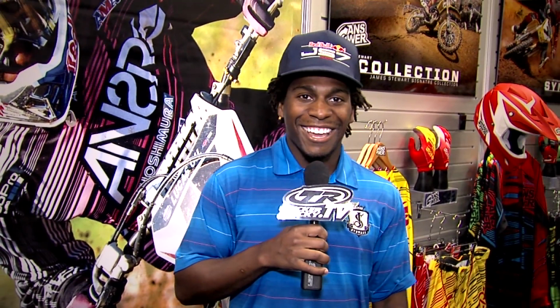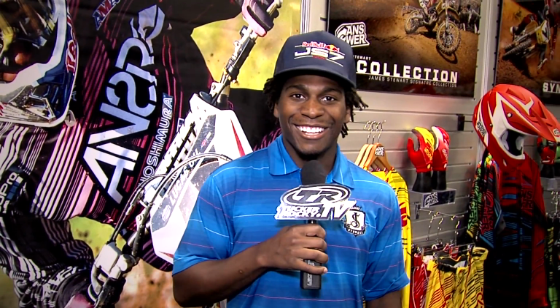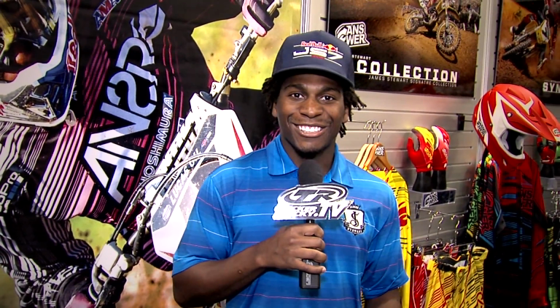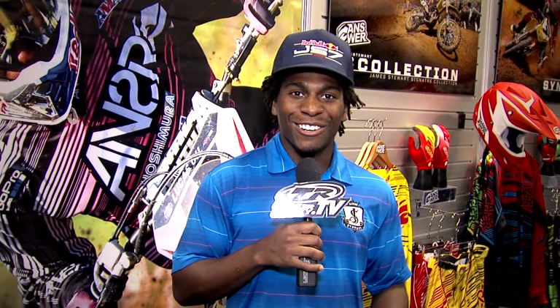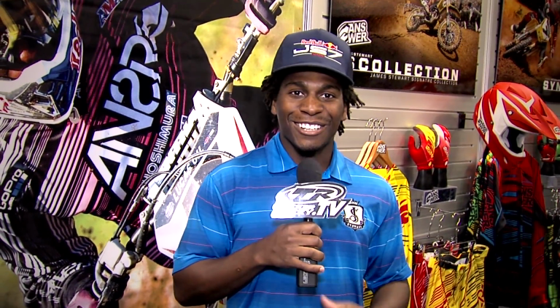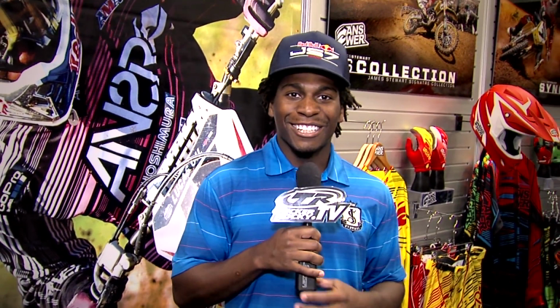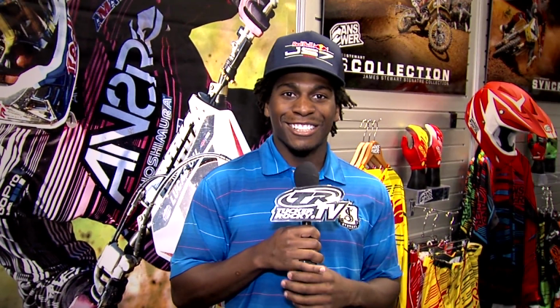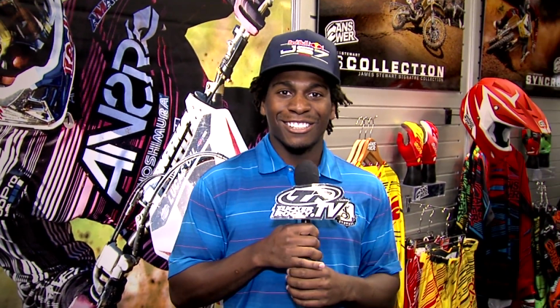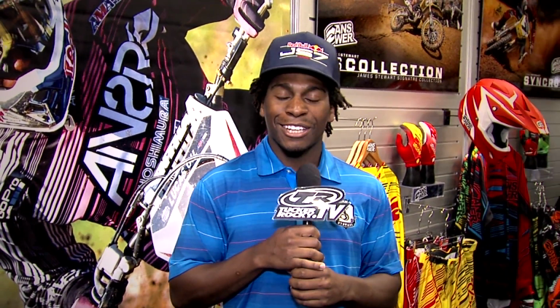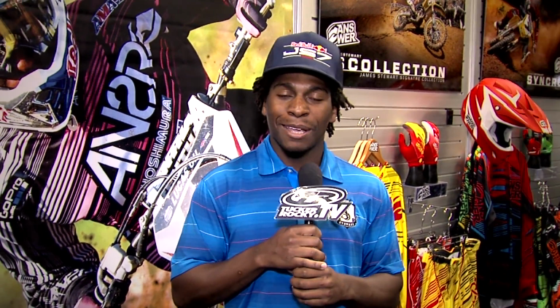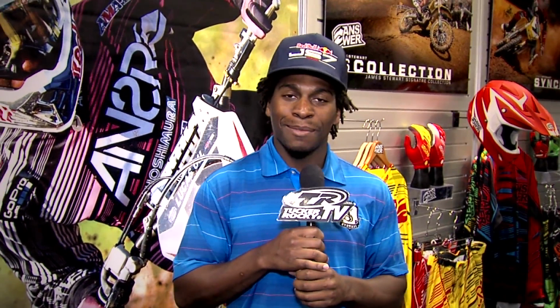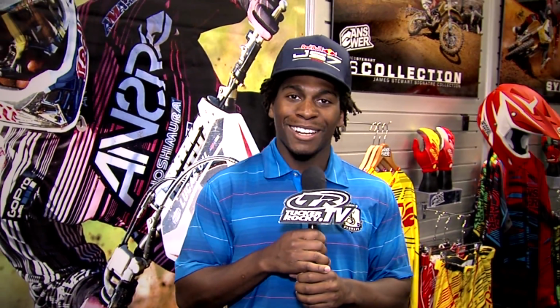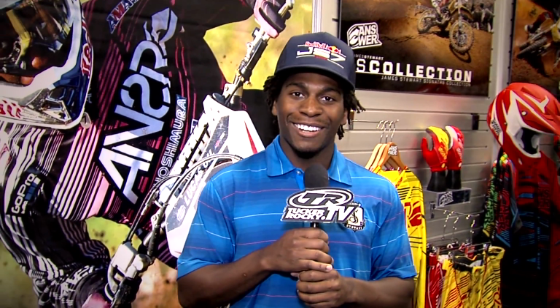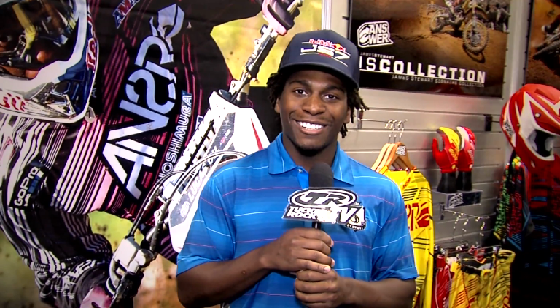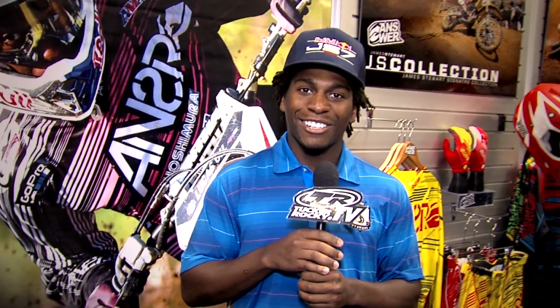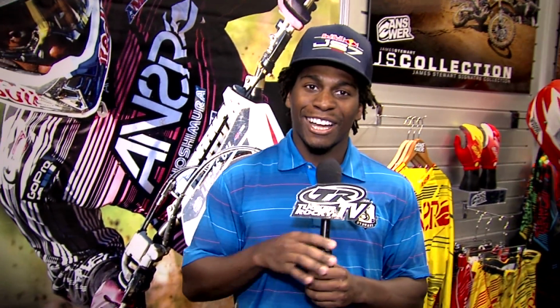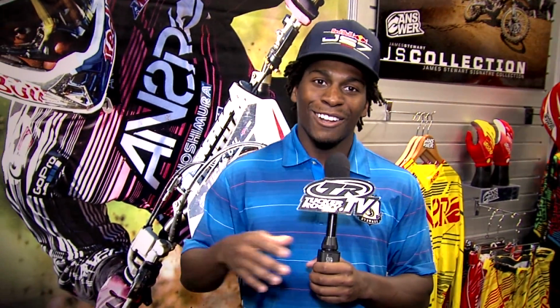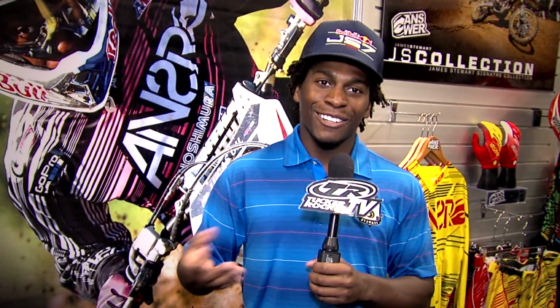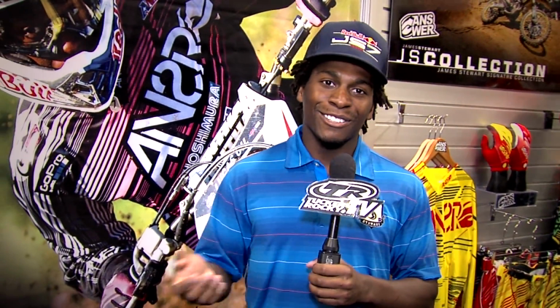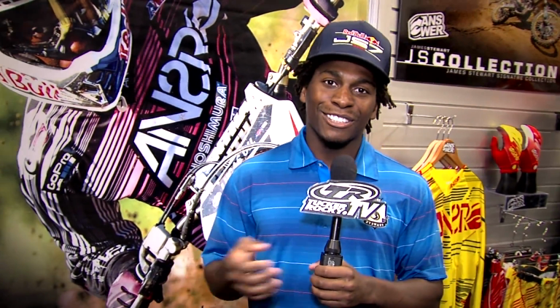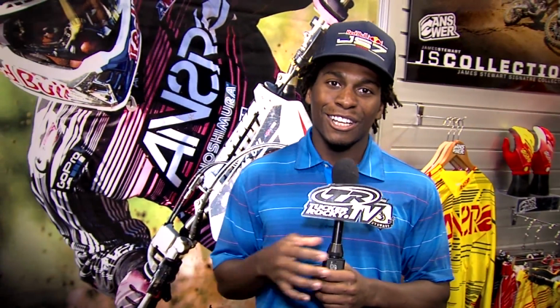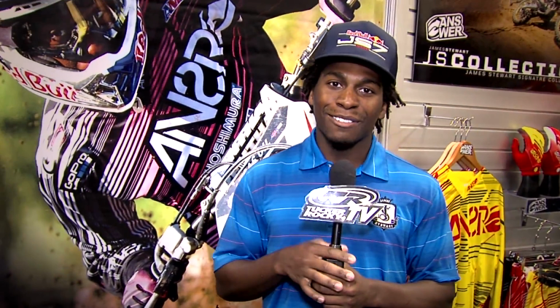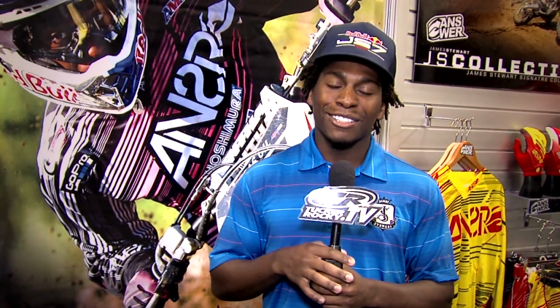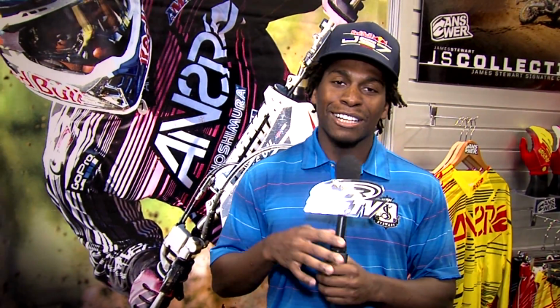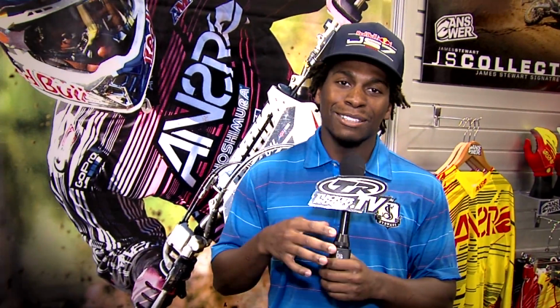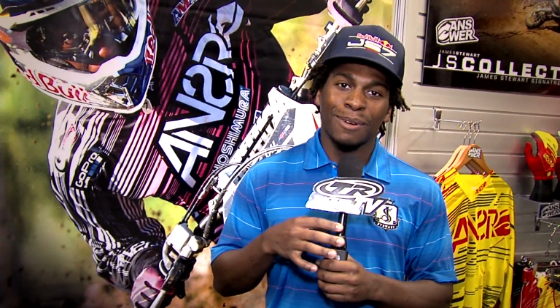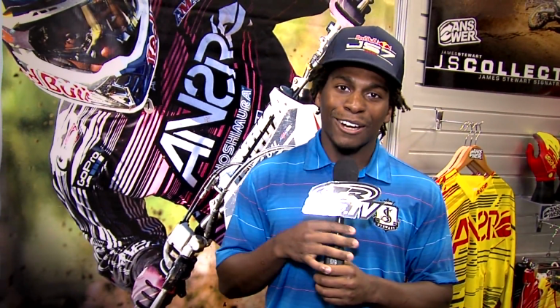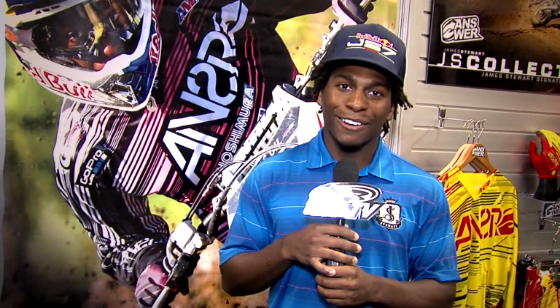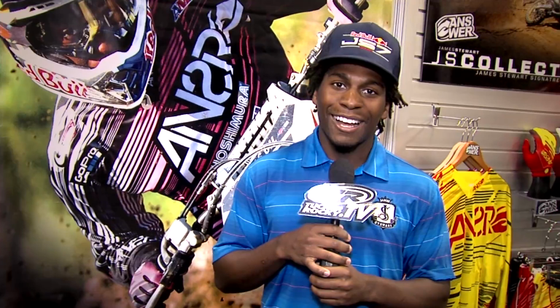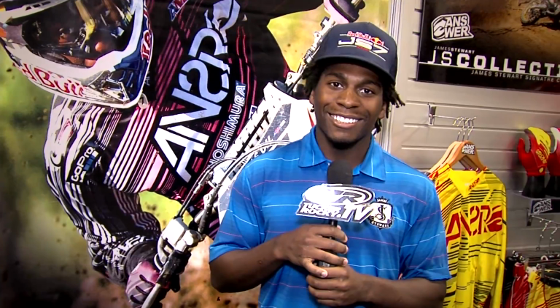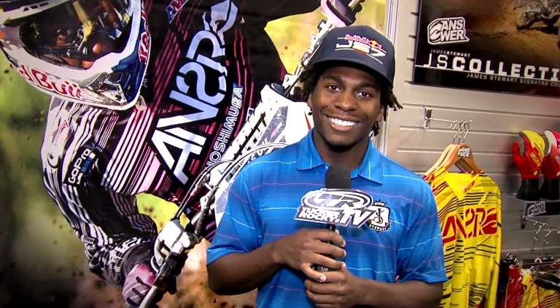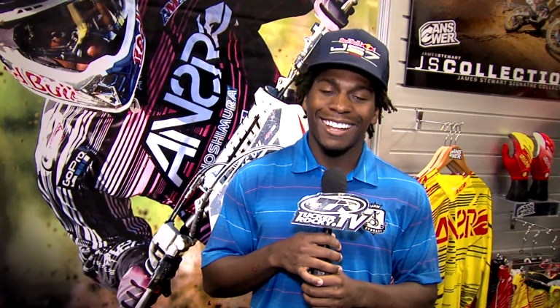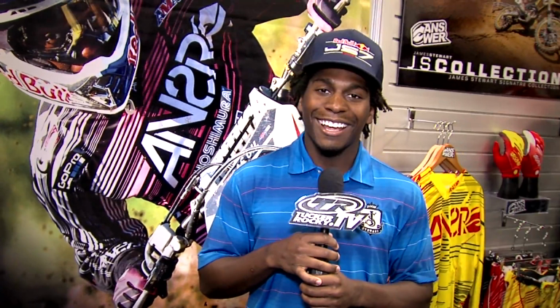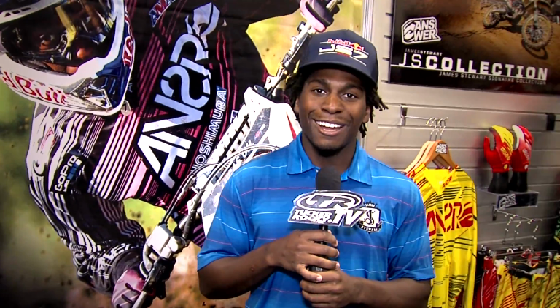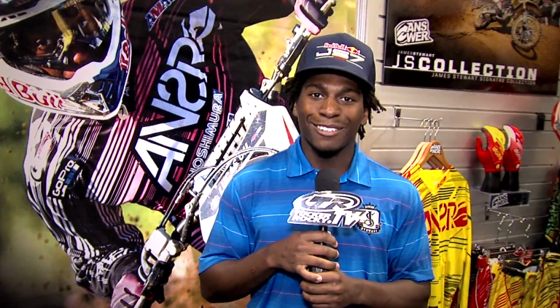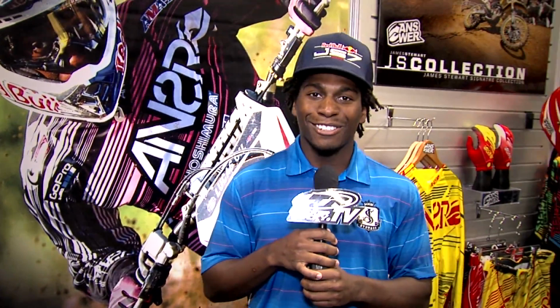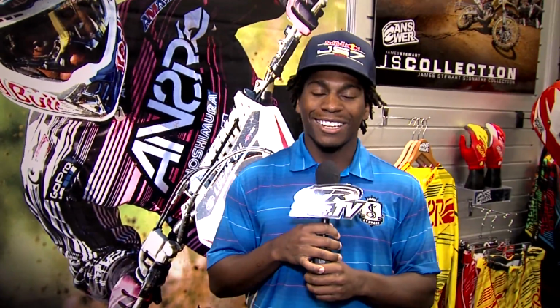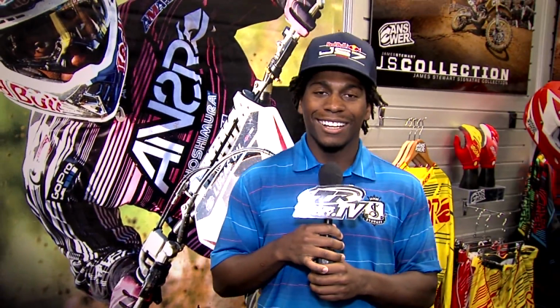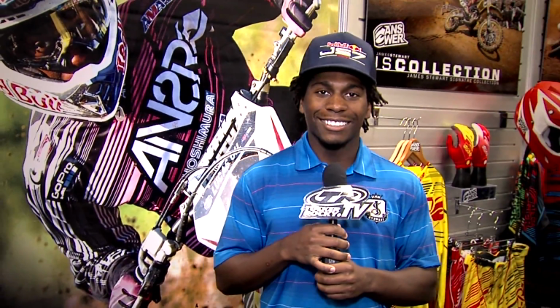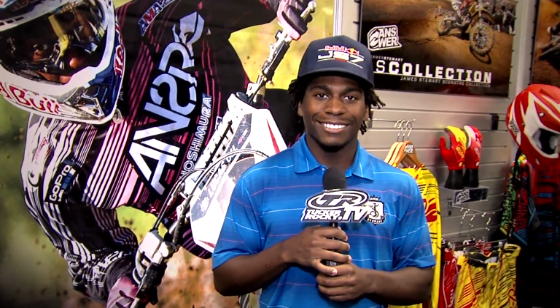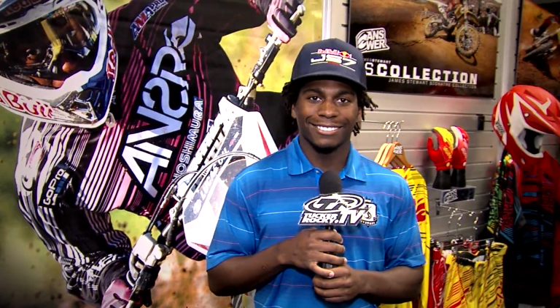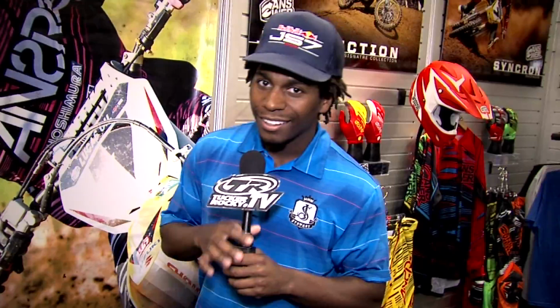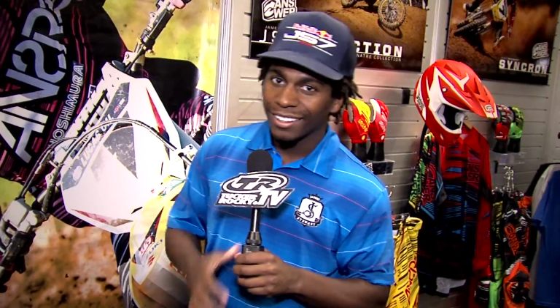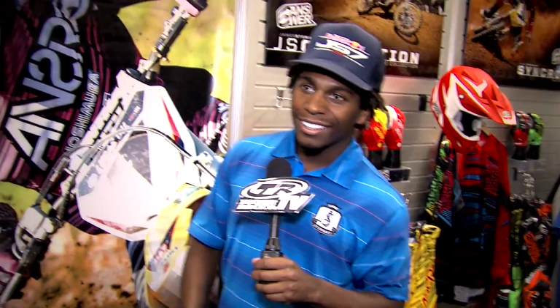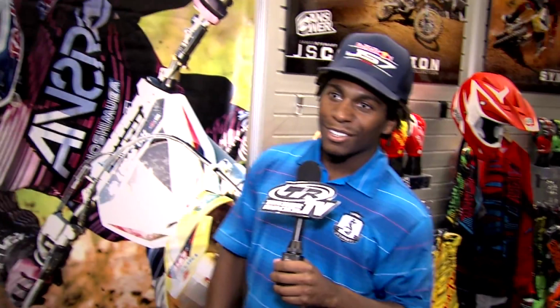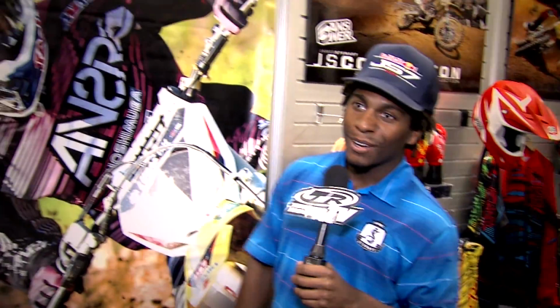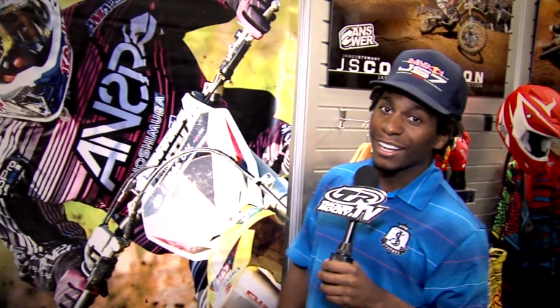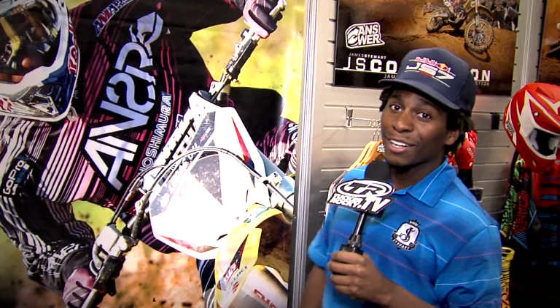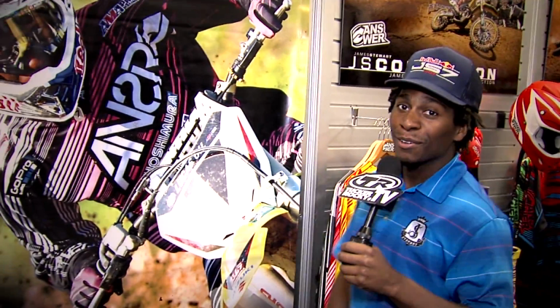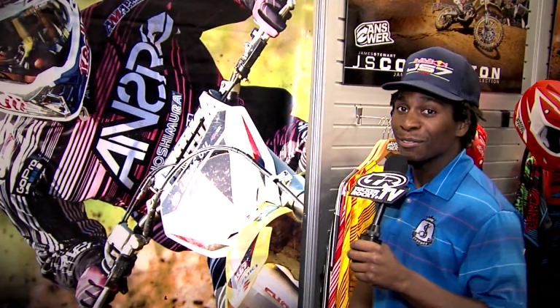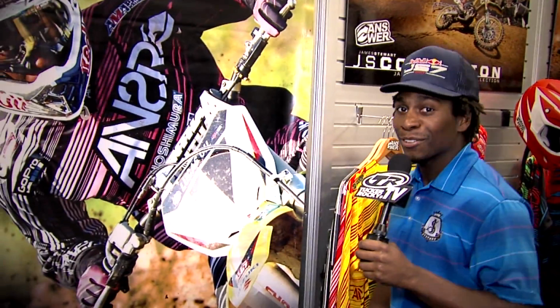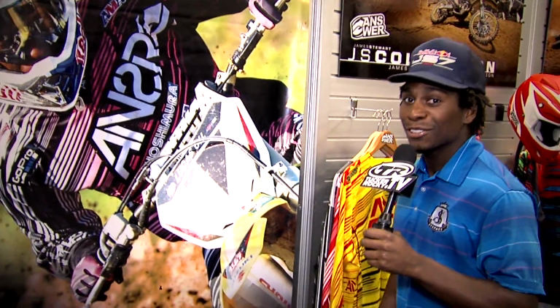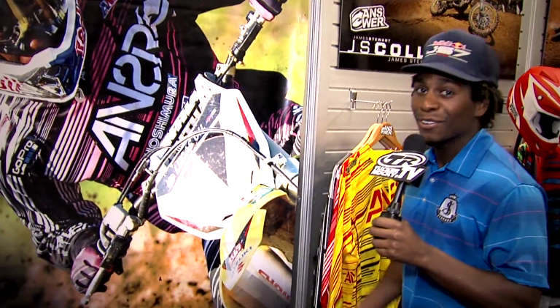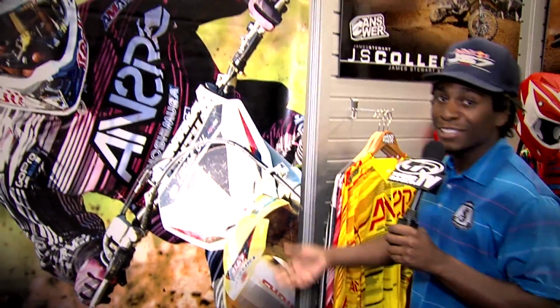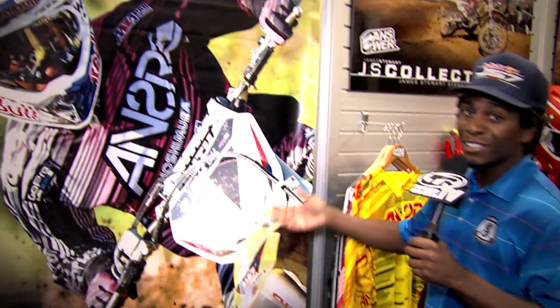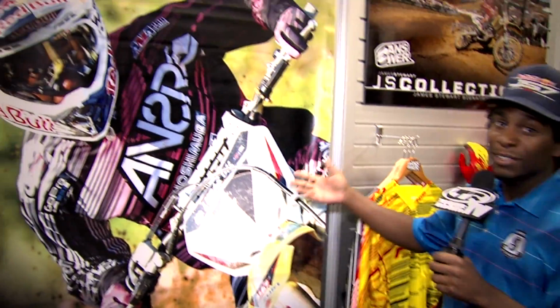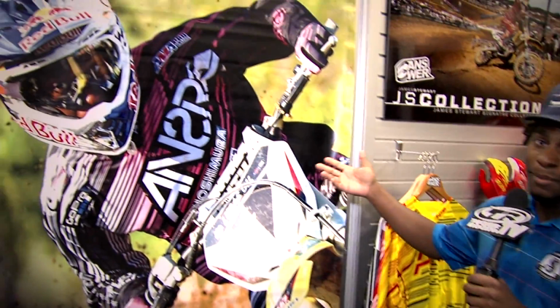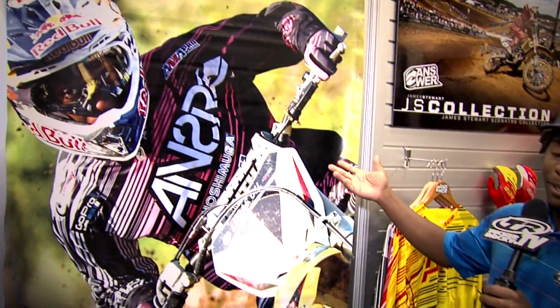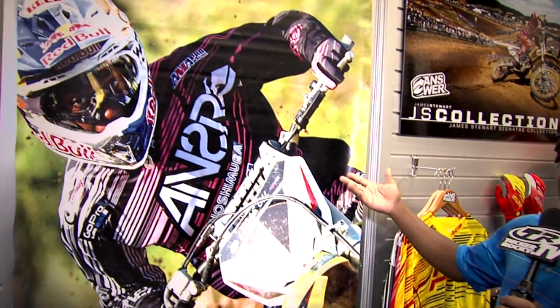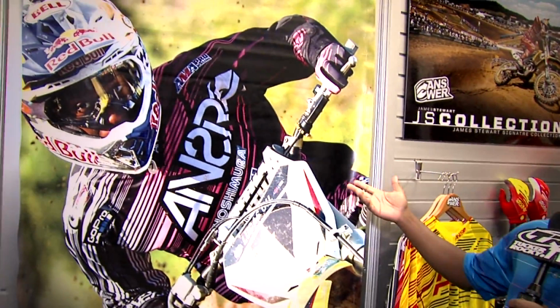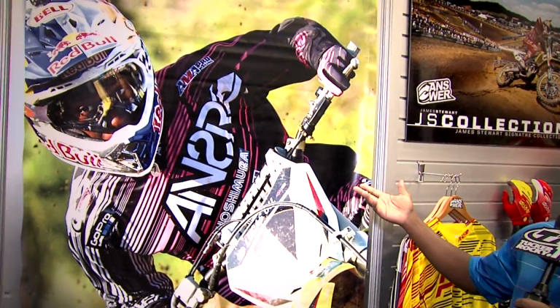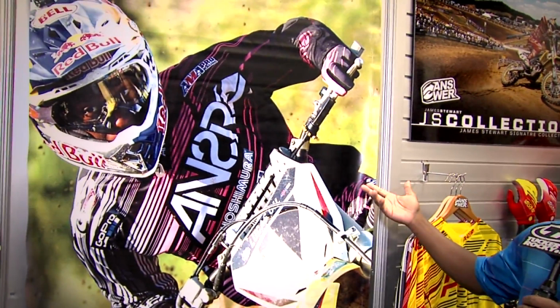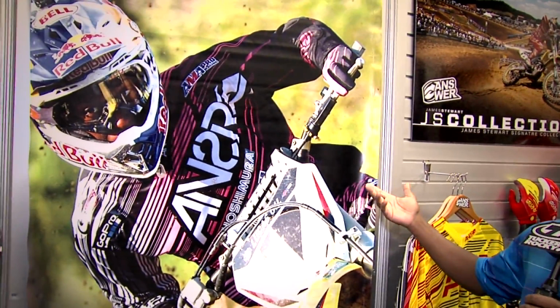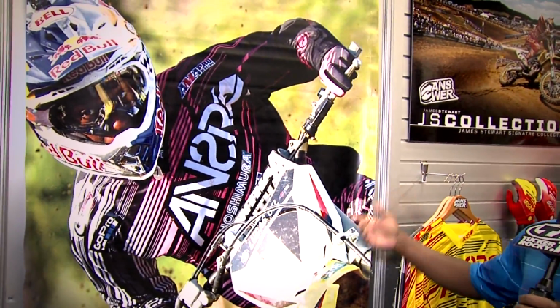Just came in here to check out all the new stuff, signed some autographs and hang out with you guys. Right here, first of all, you see a big old picture of me.